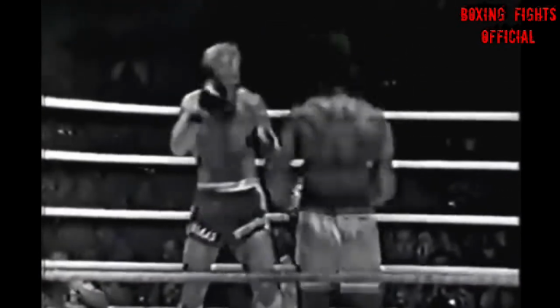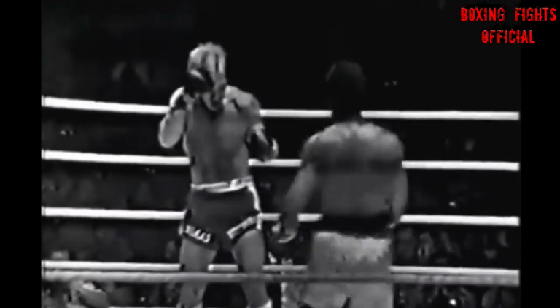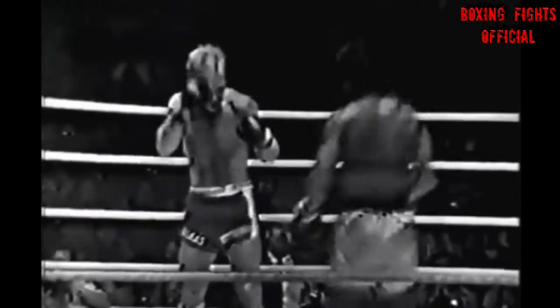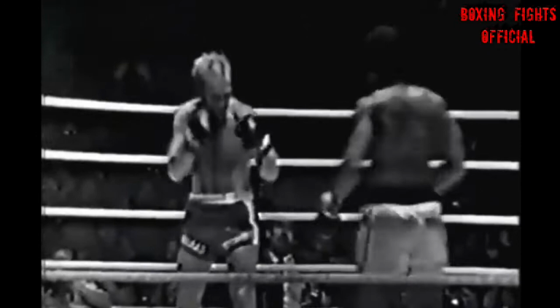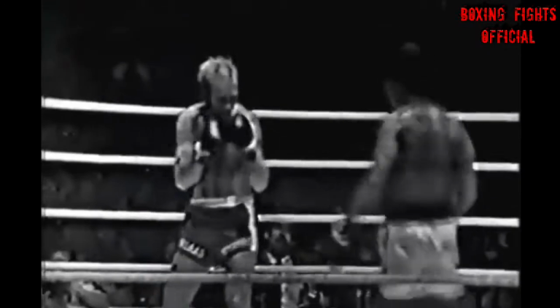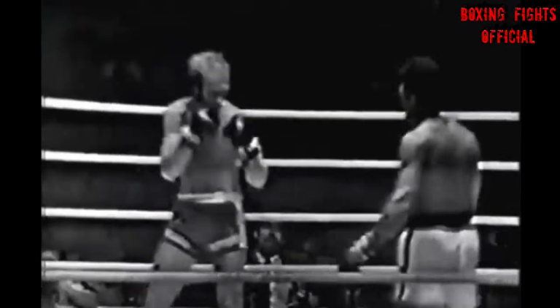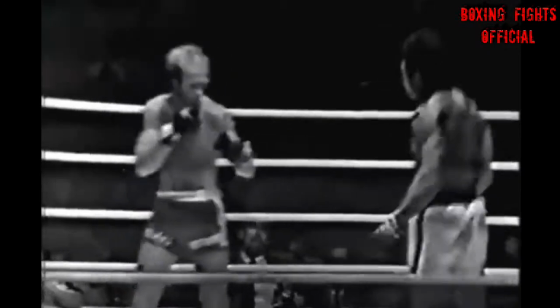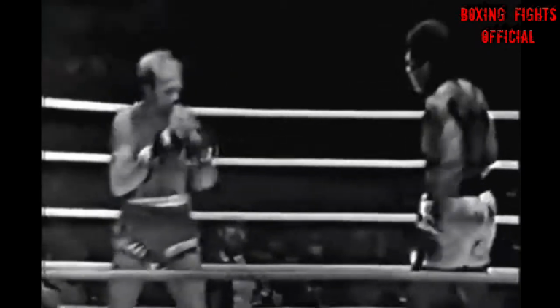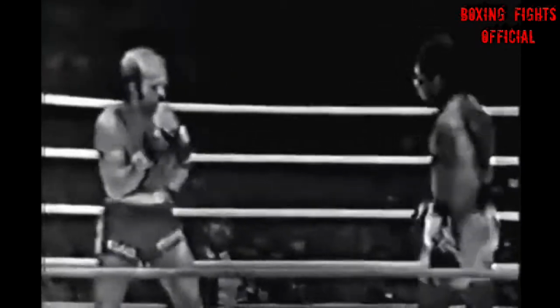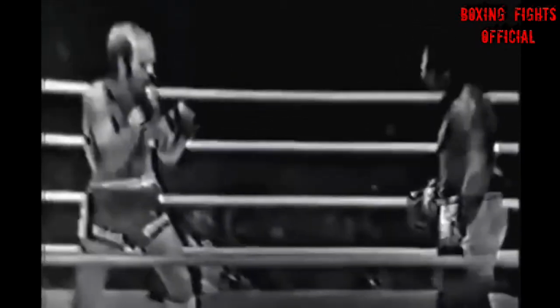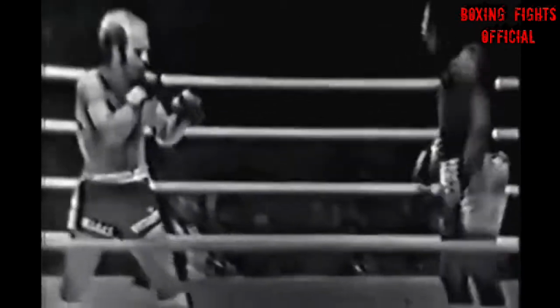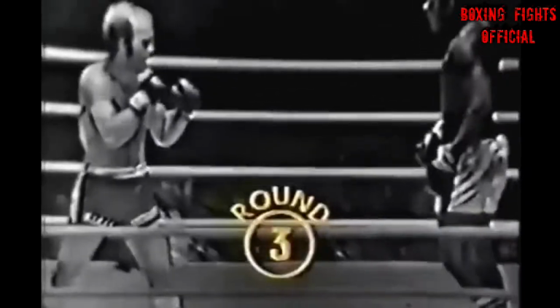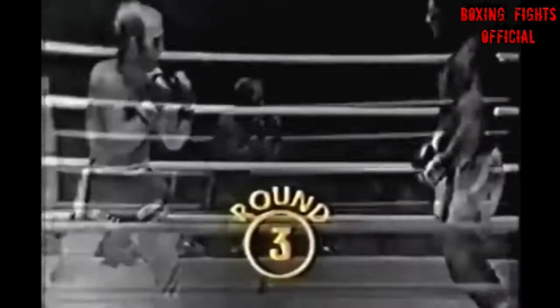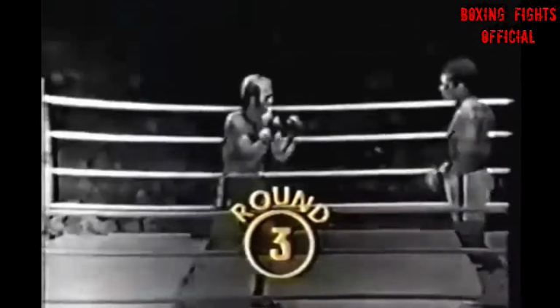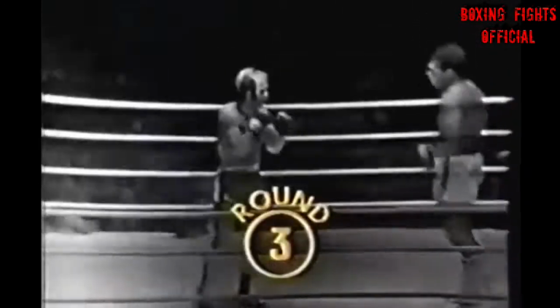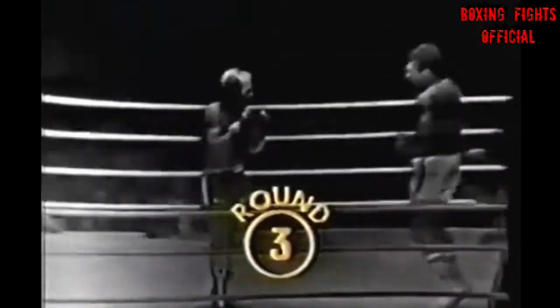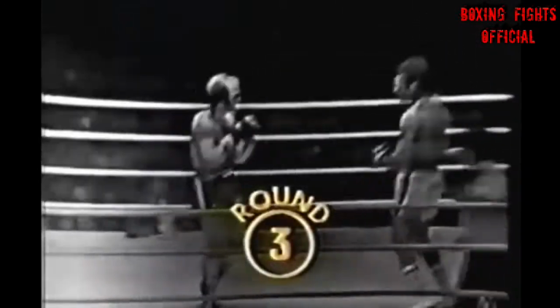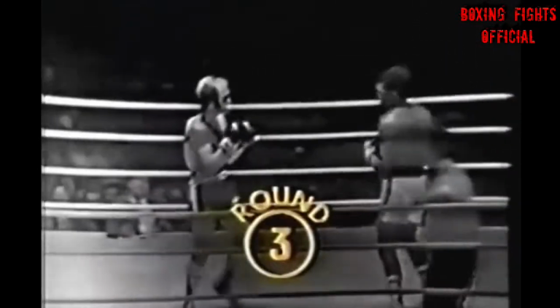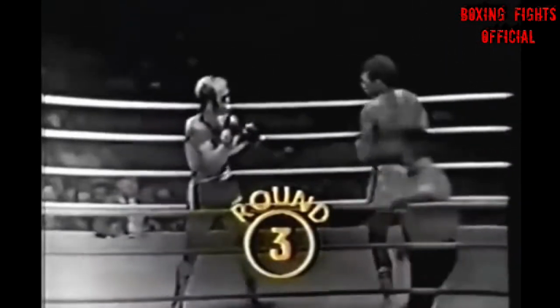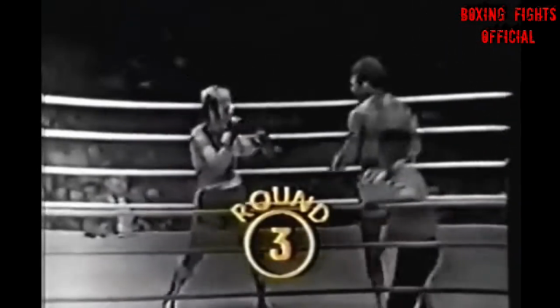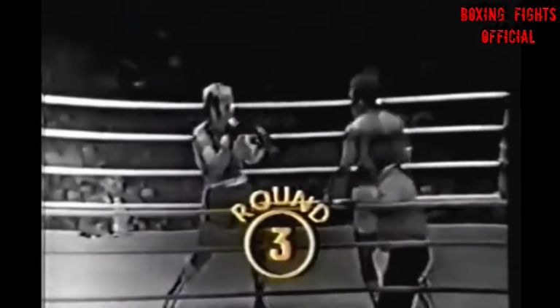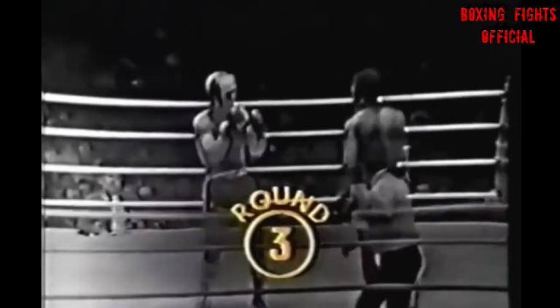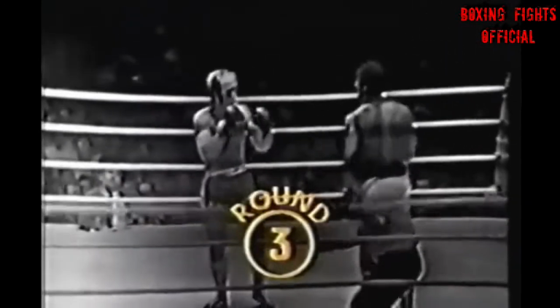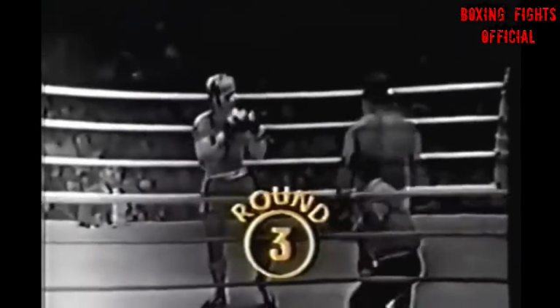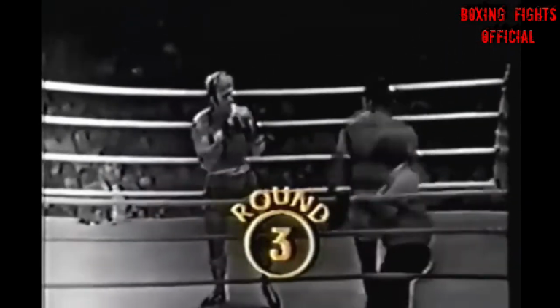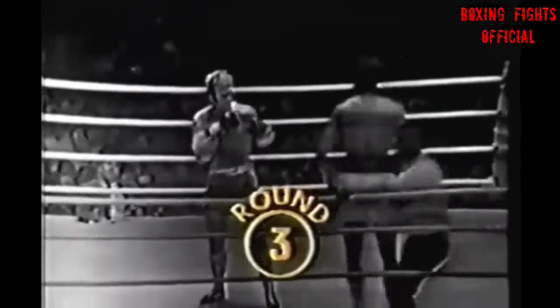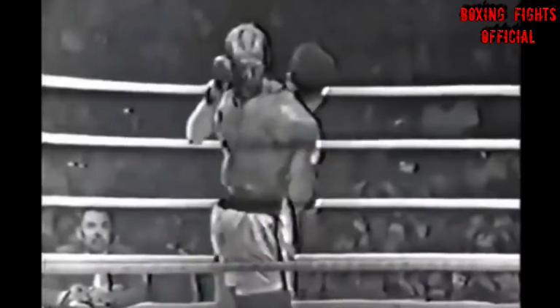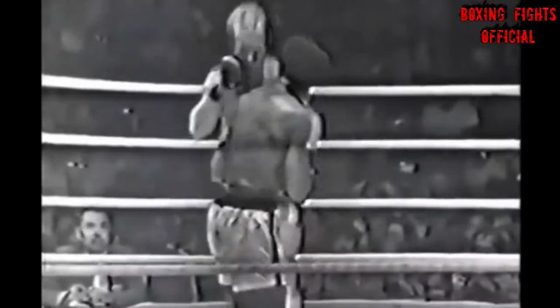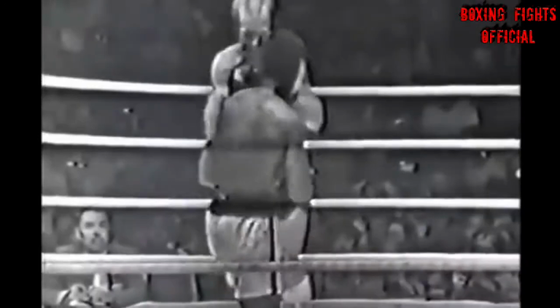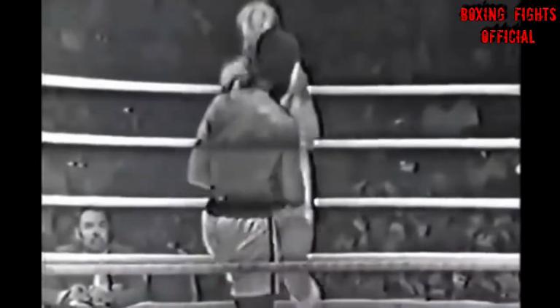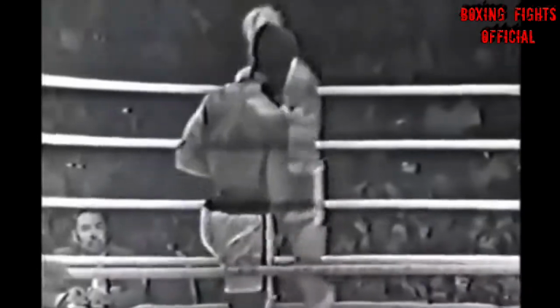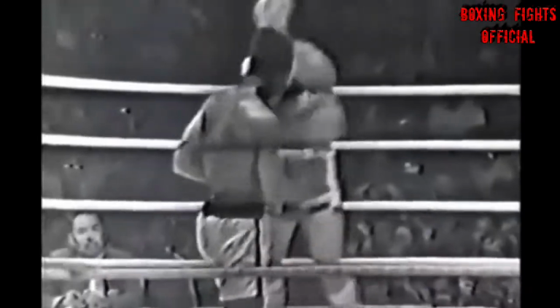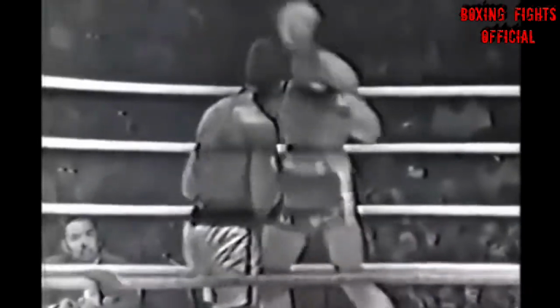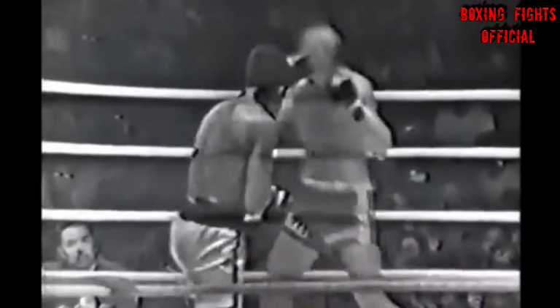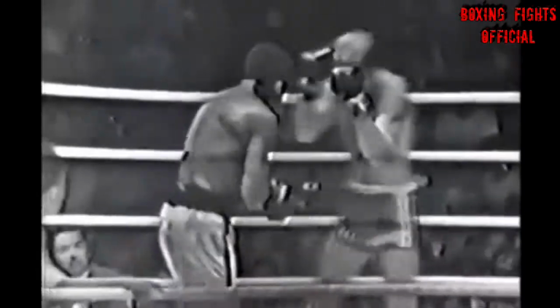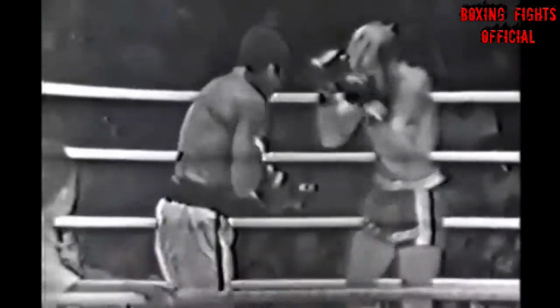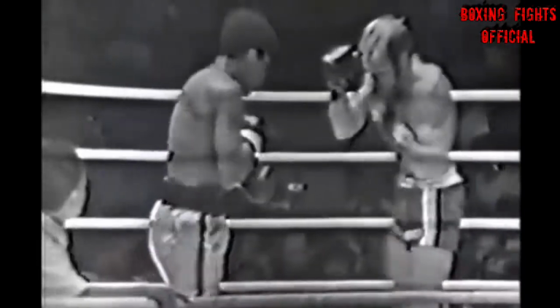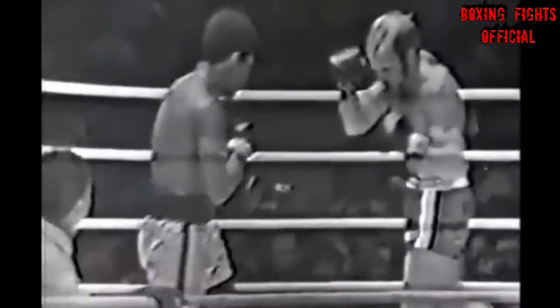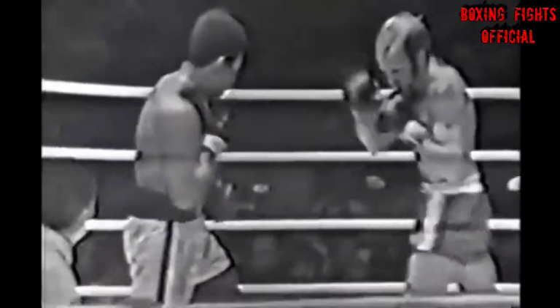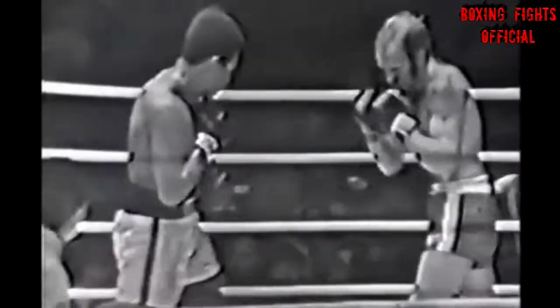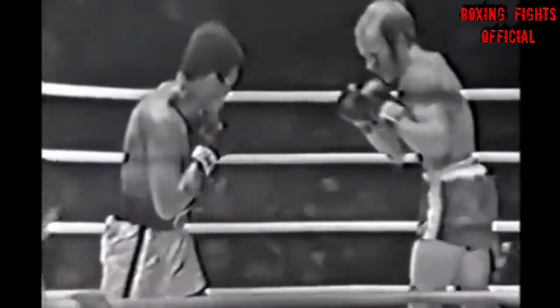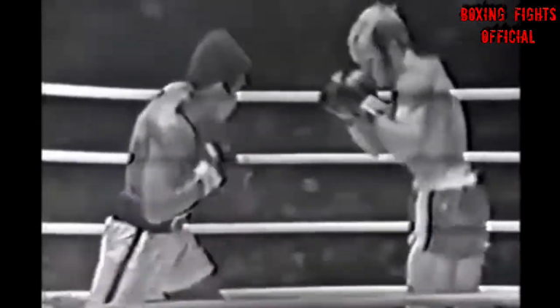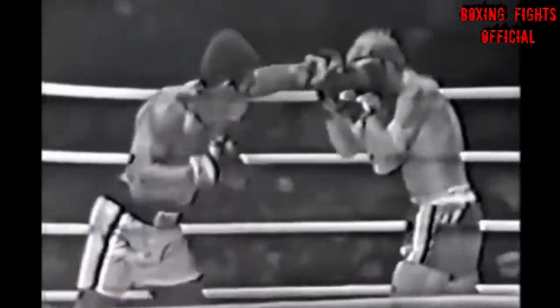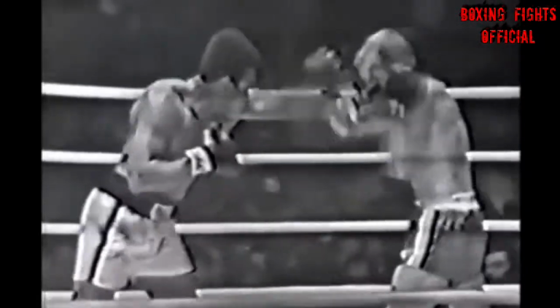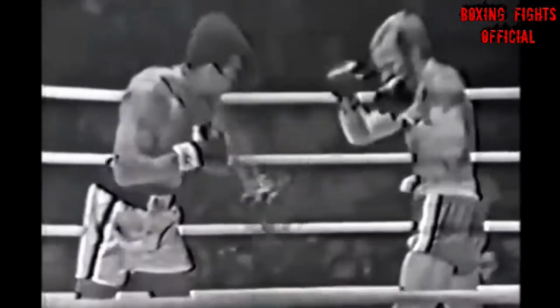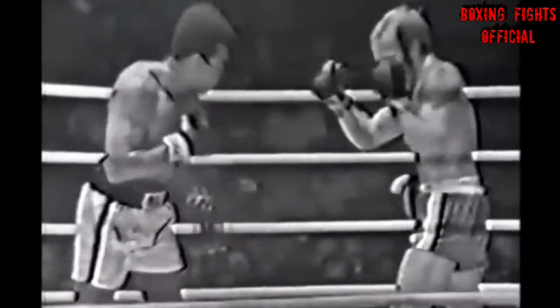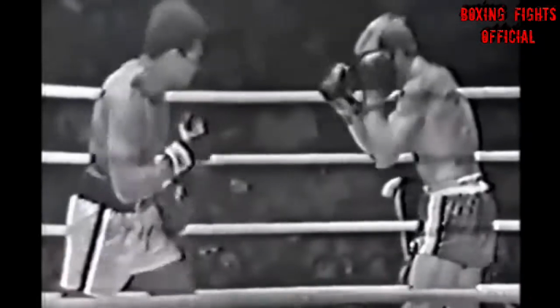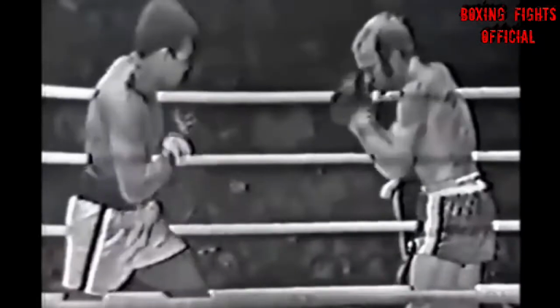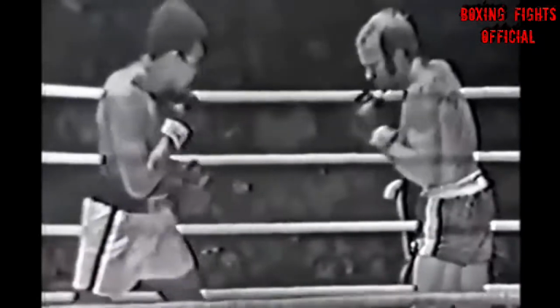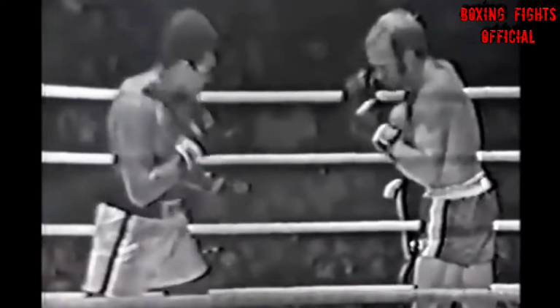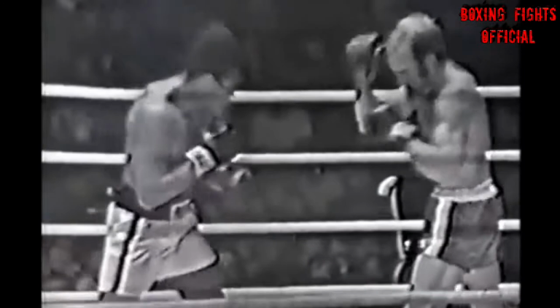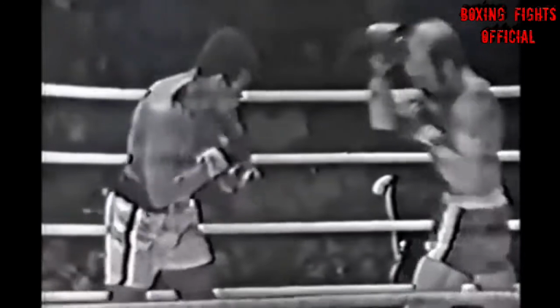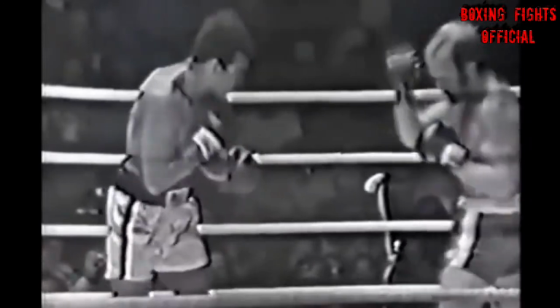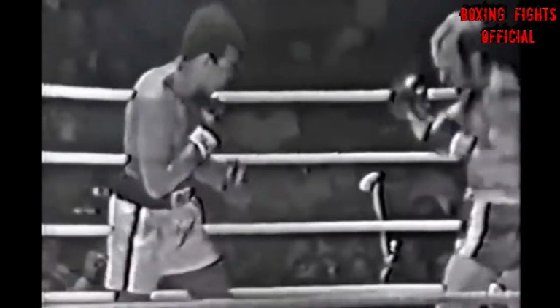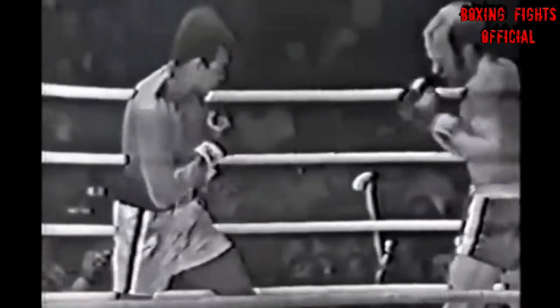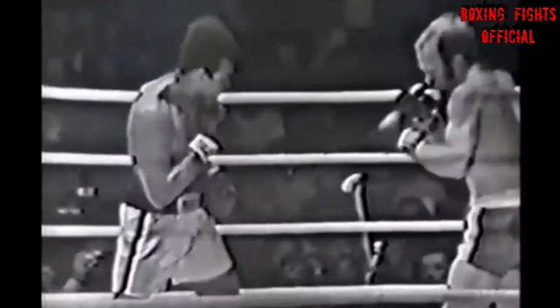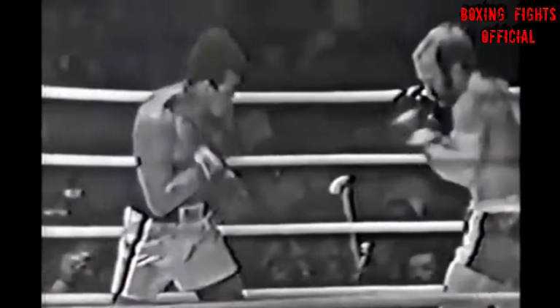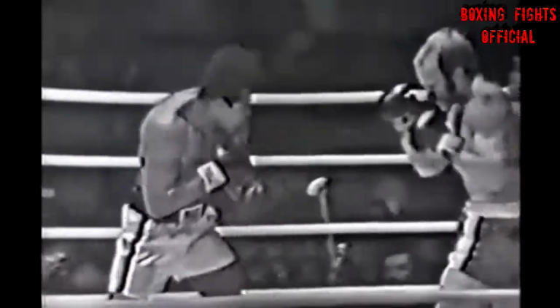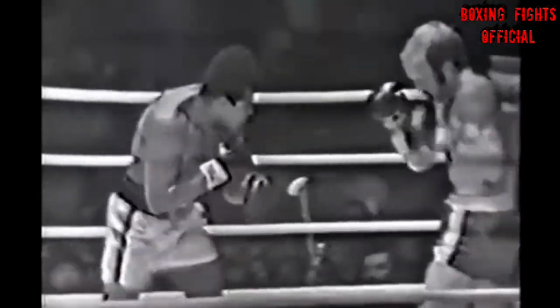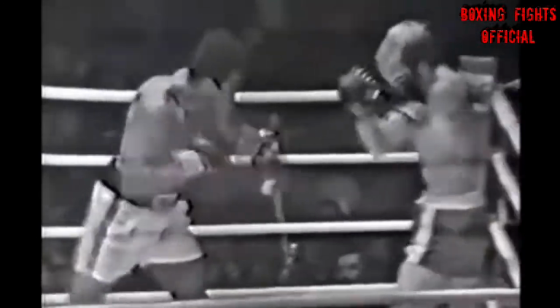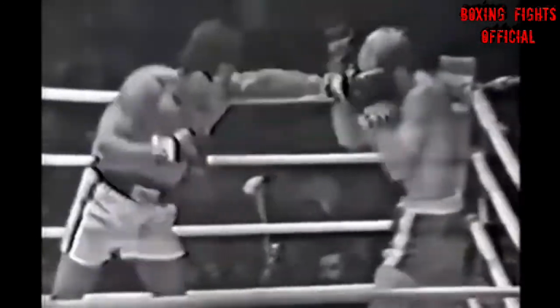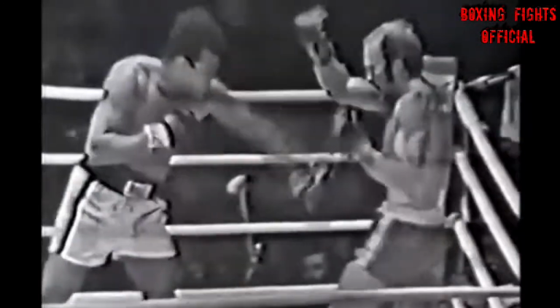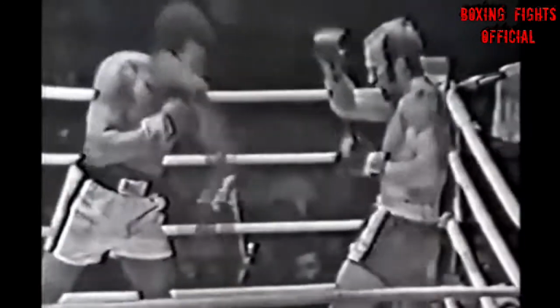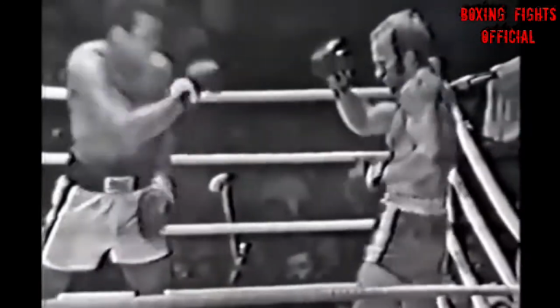He hasn't thrown a combination in this fight. No question — Ali continues to score with the left.